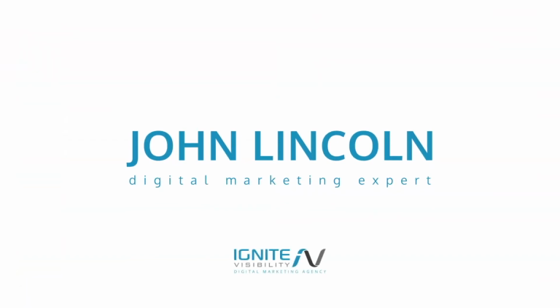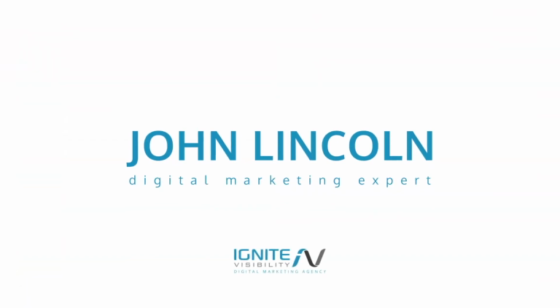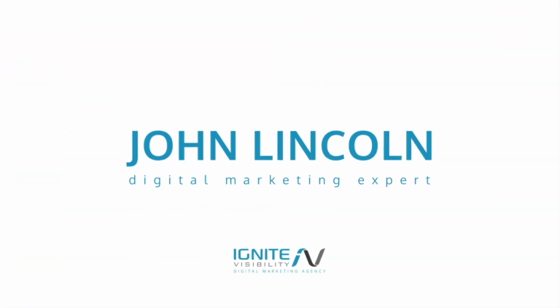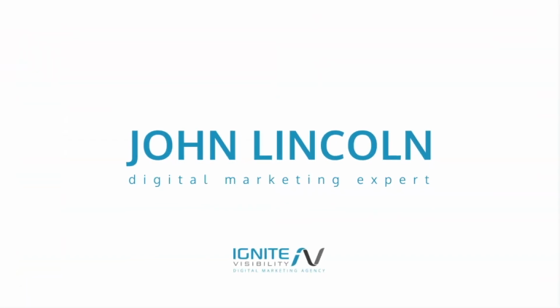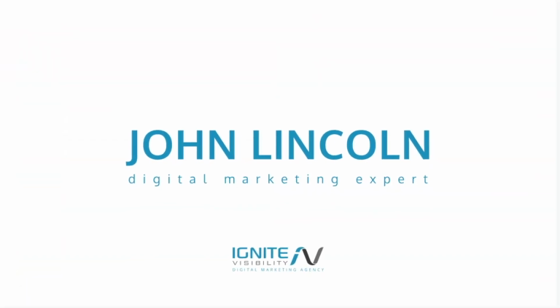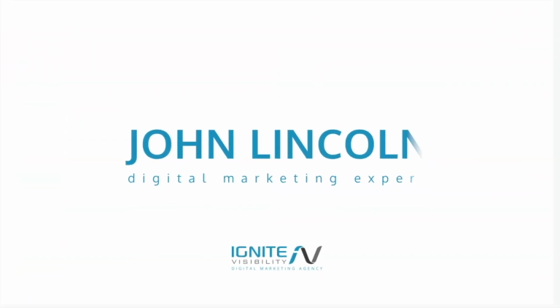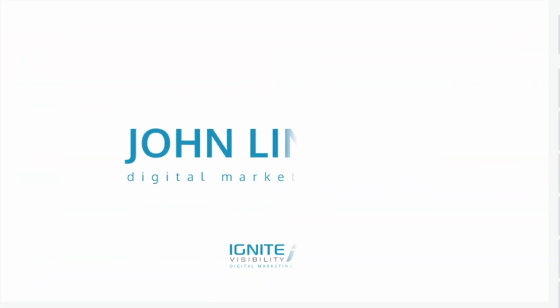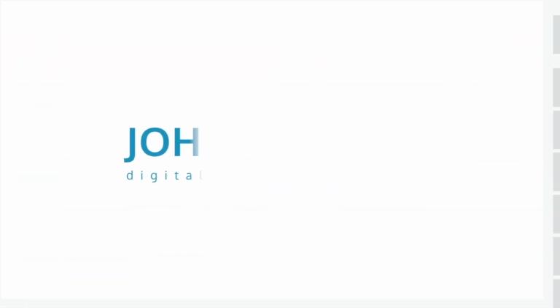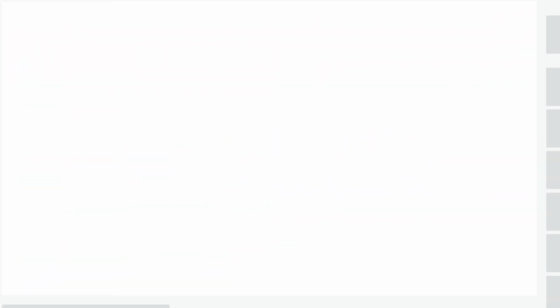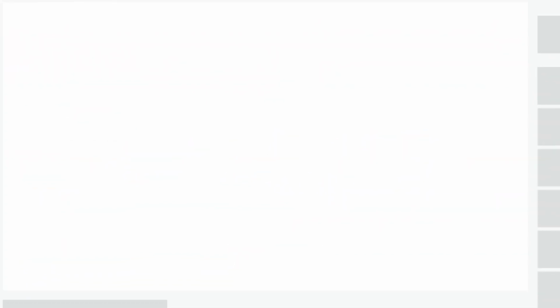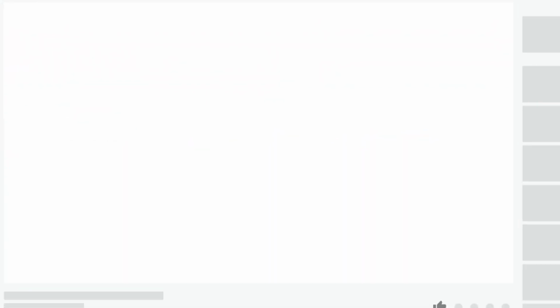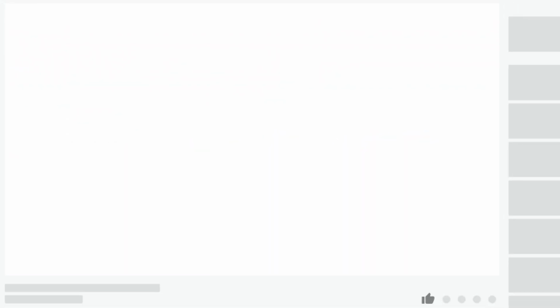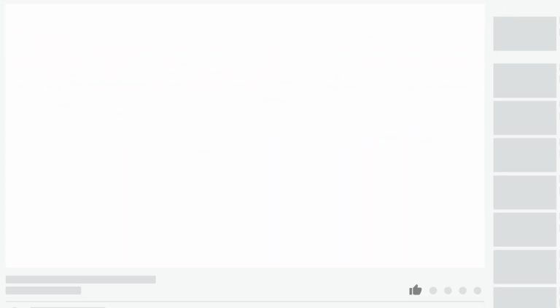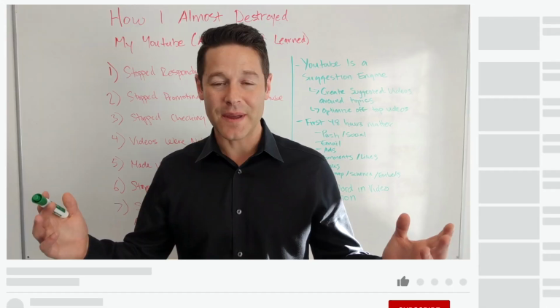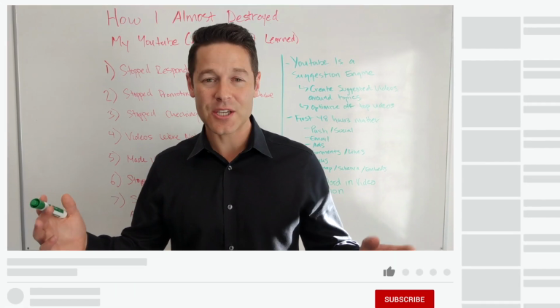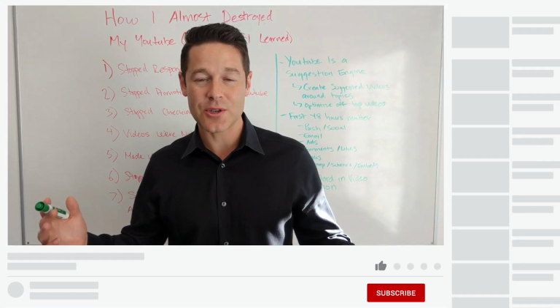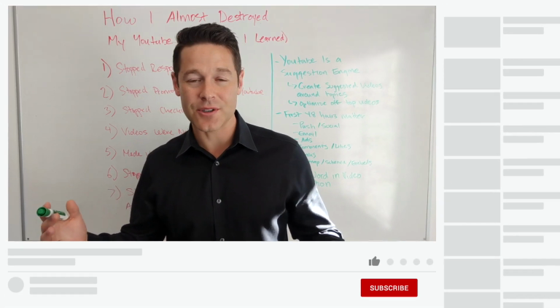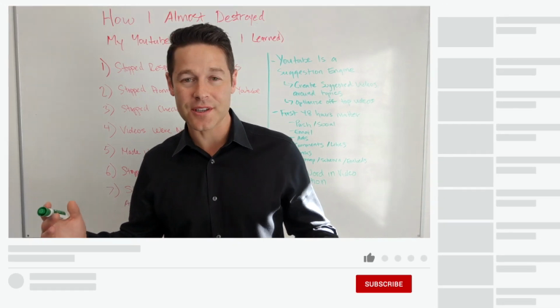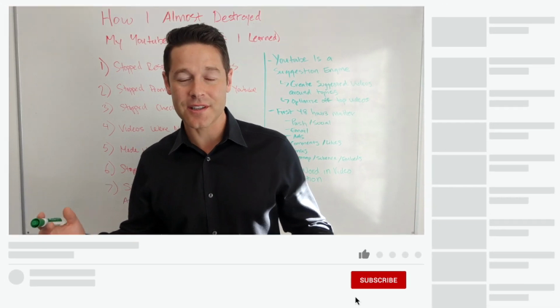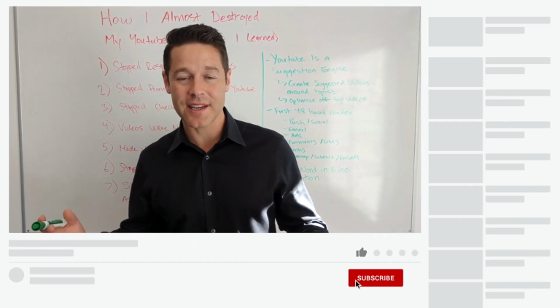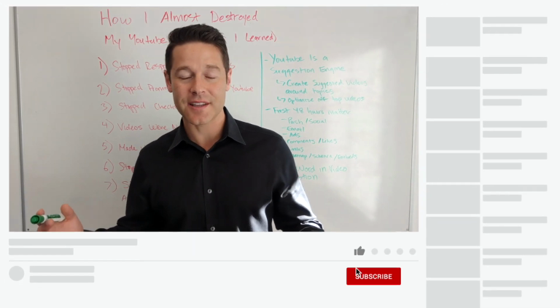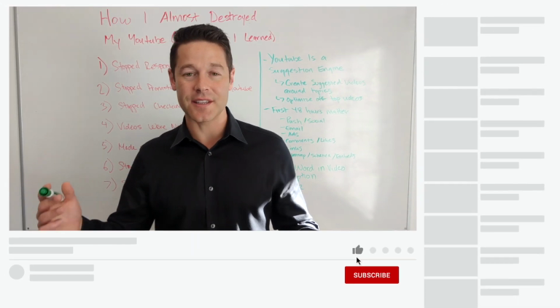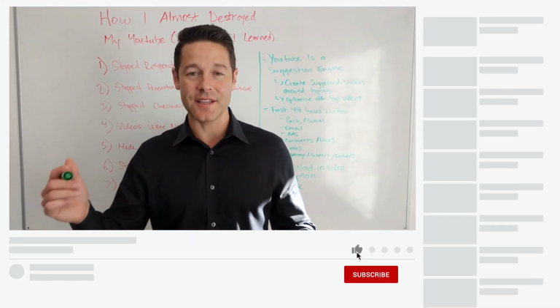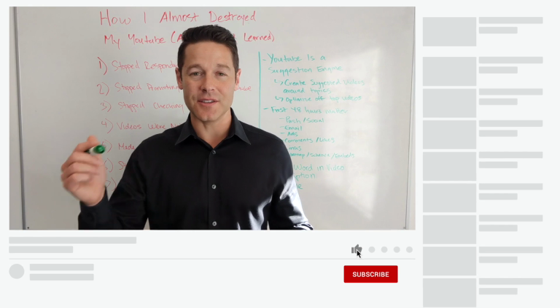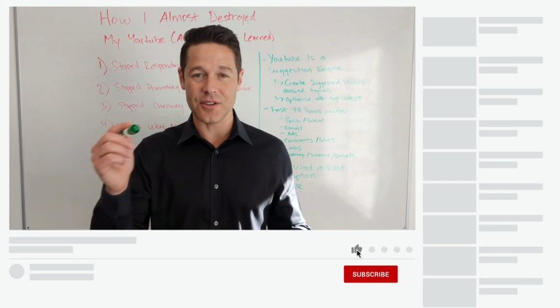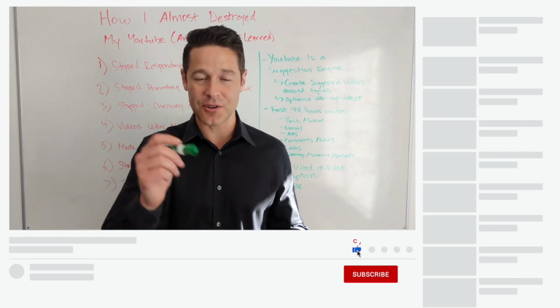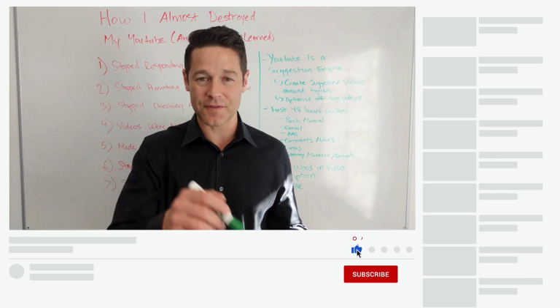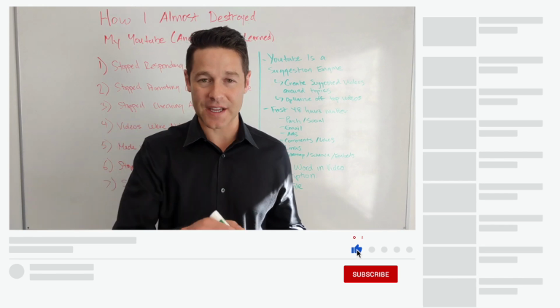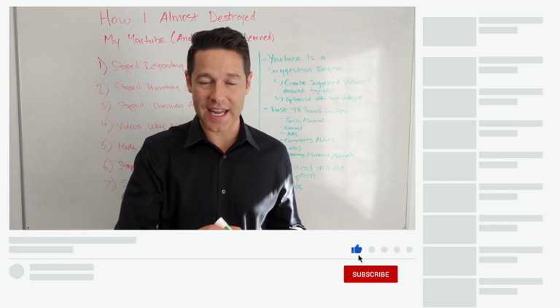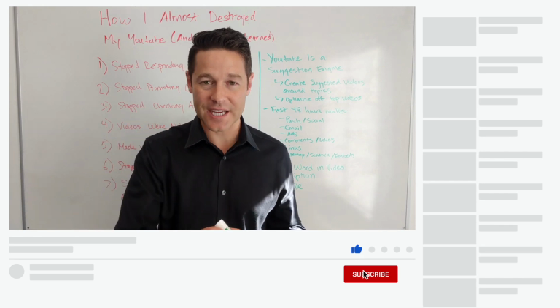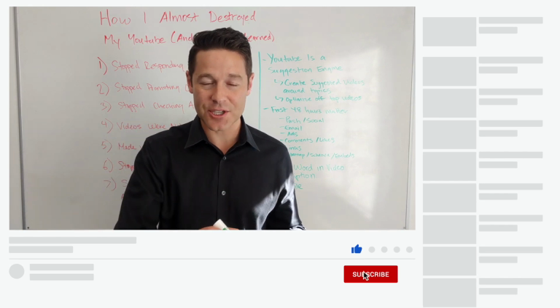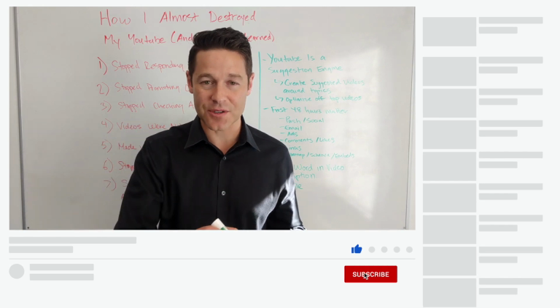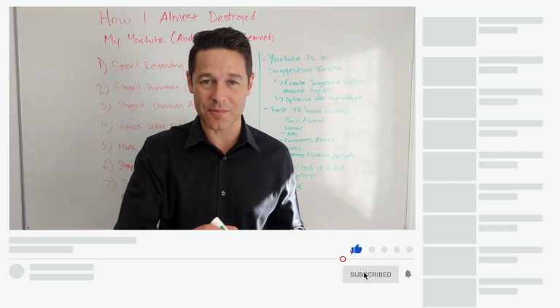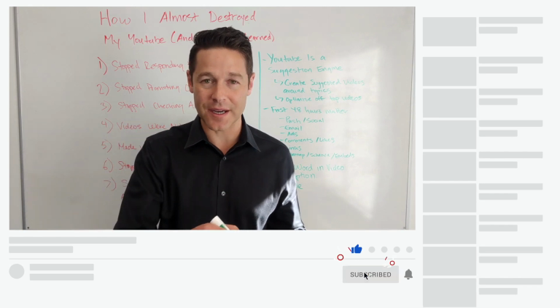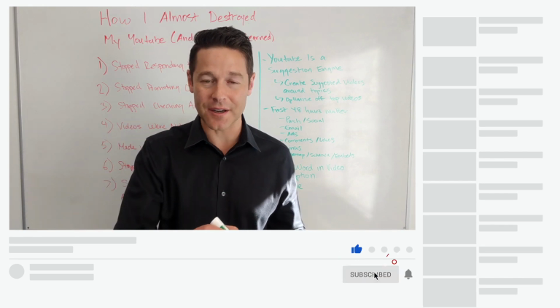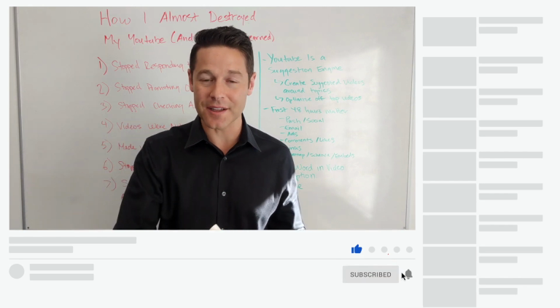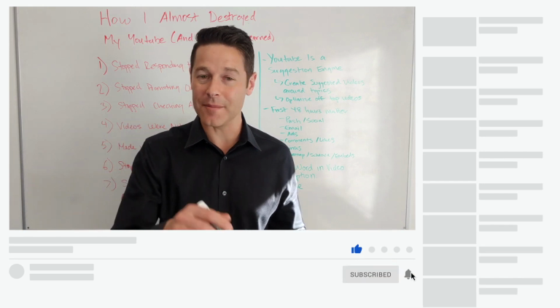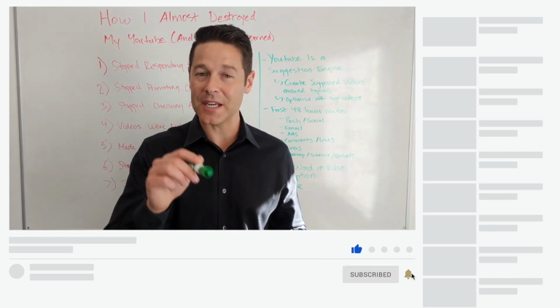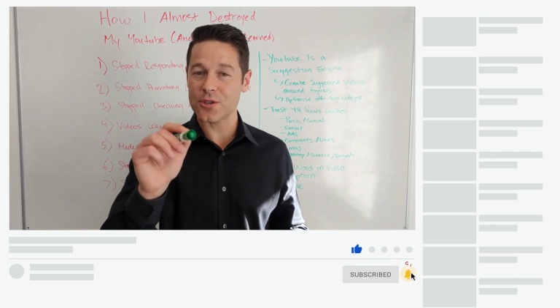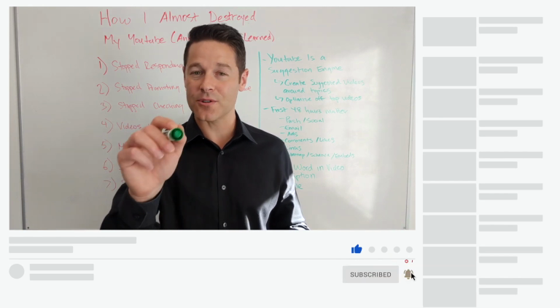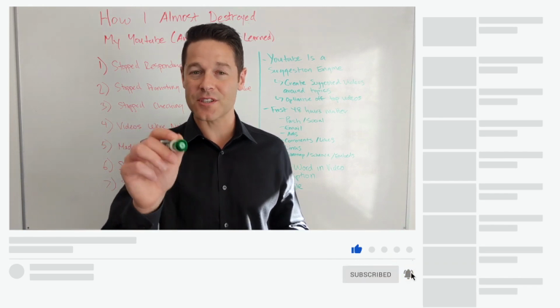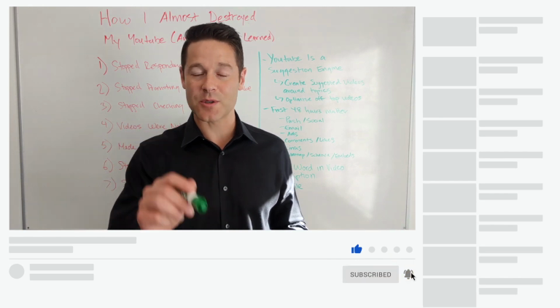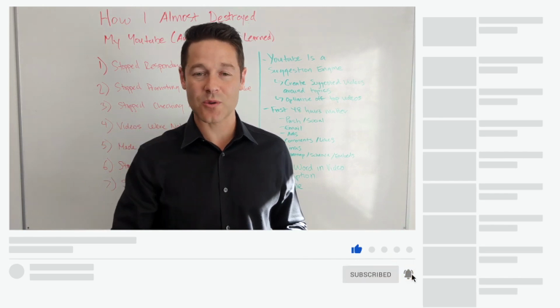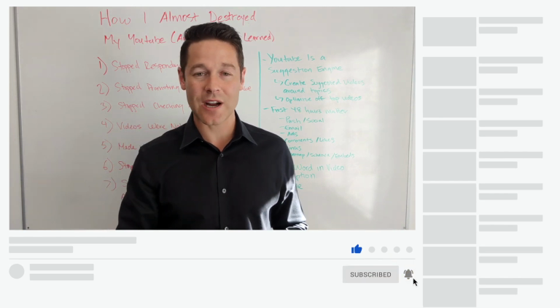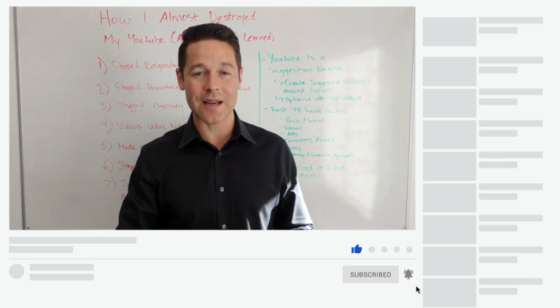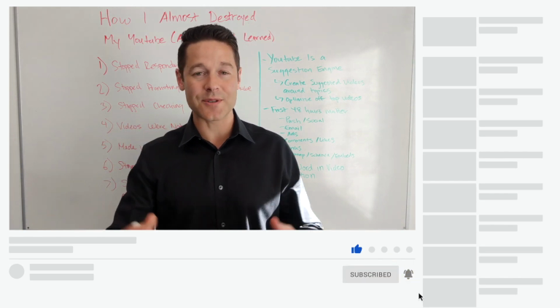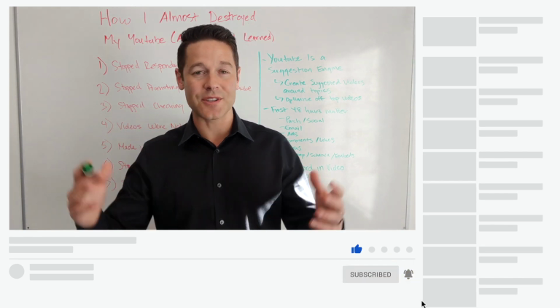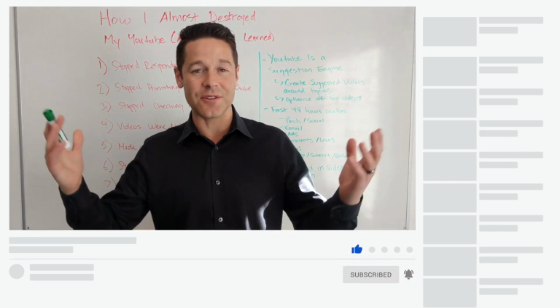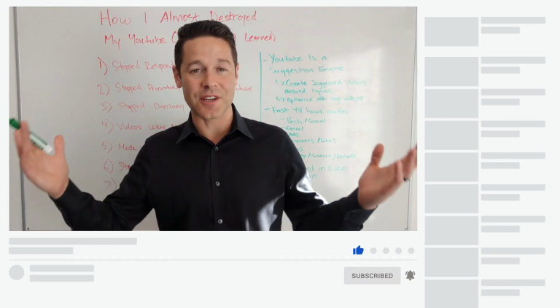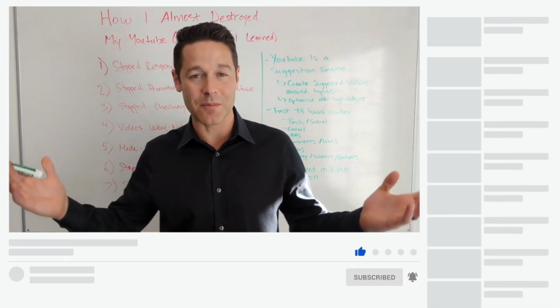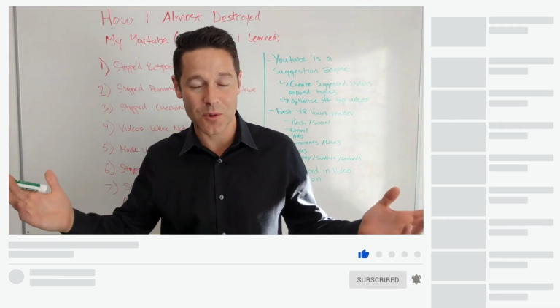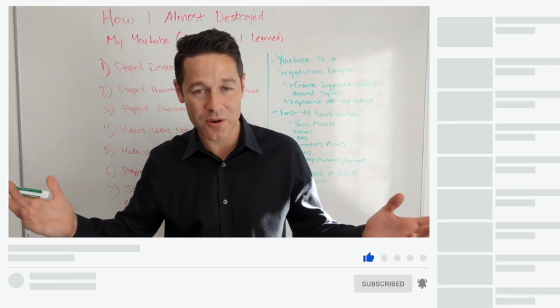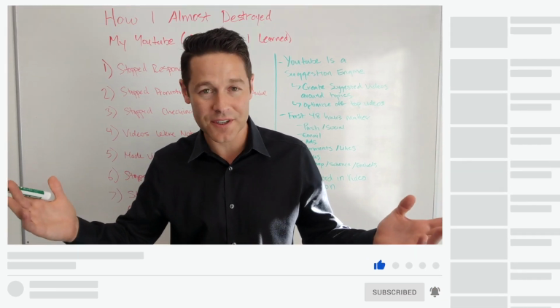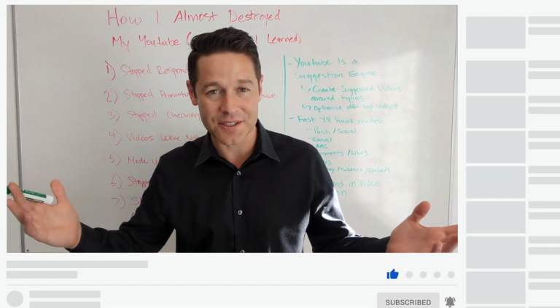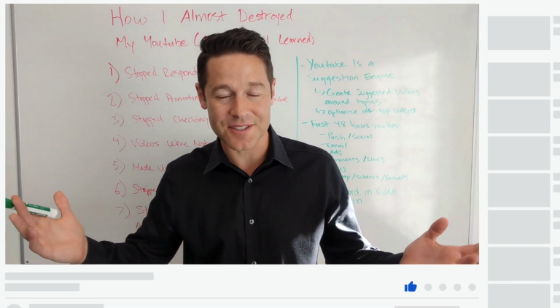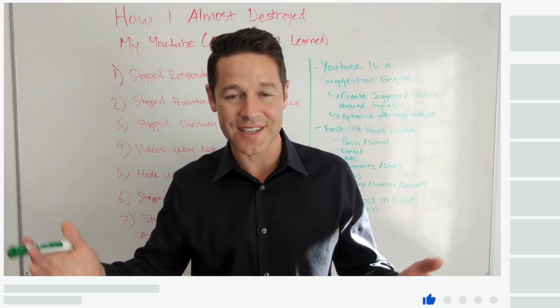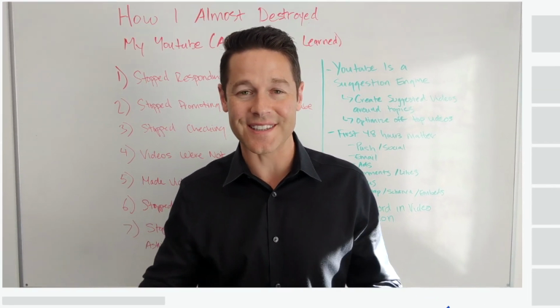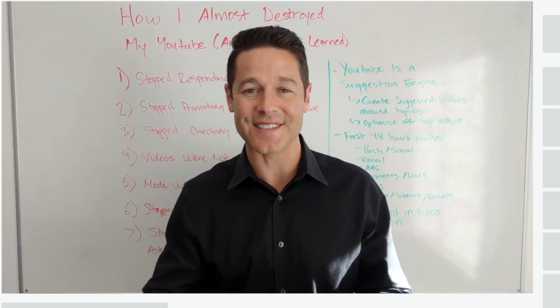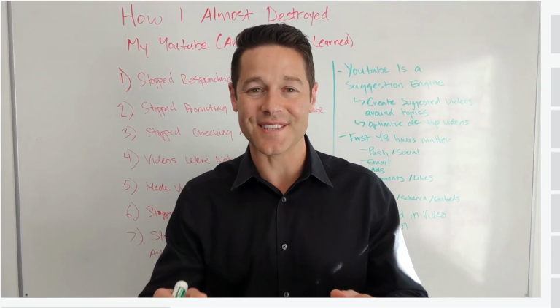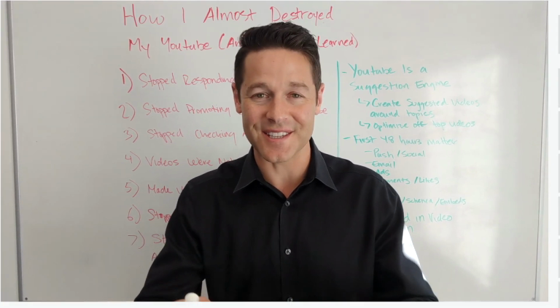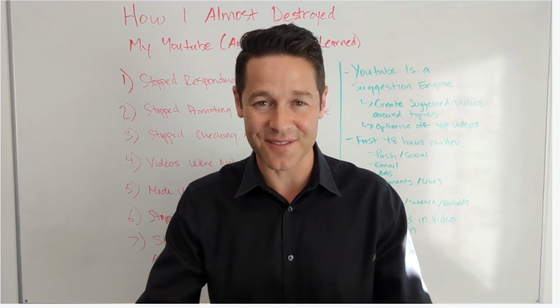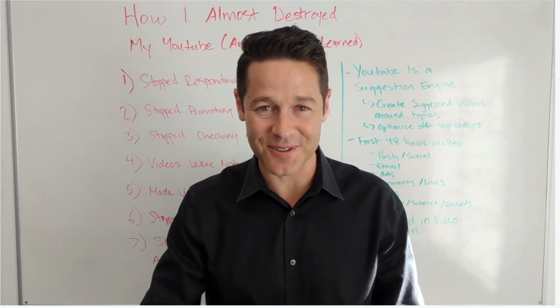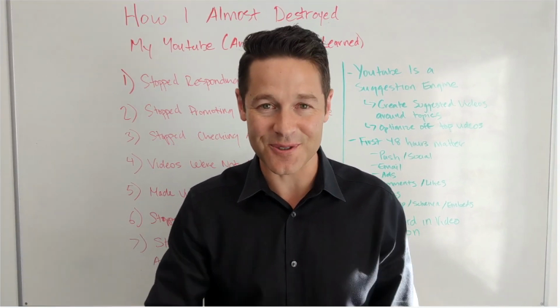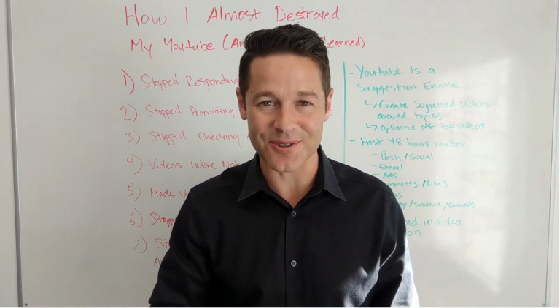Before you get started, make sure to click the notification bell and subscribe so that you can get more videos like this in the future.